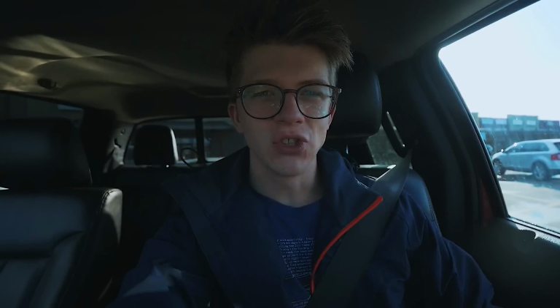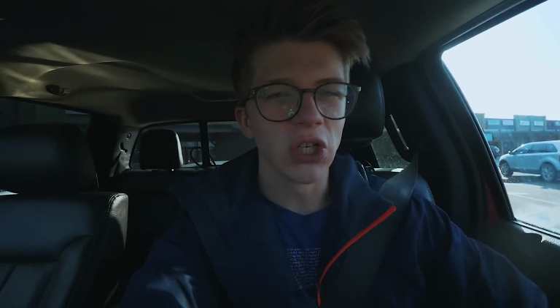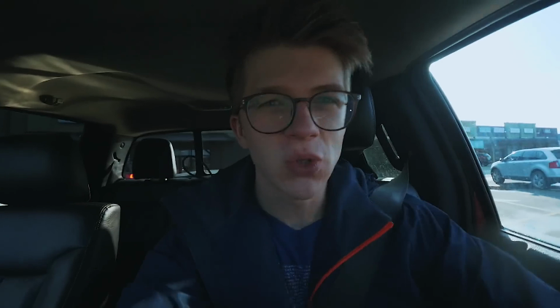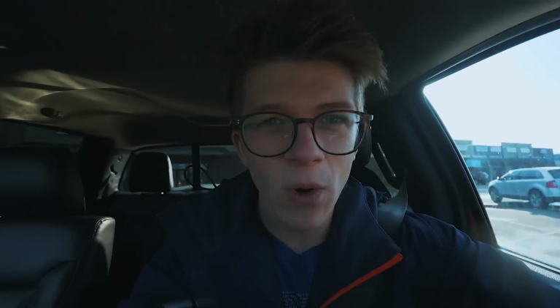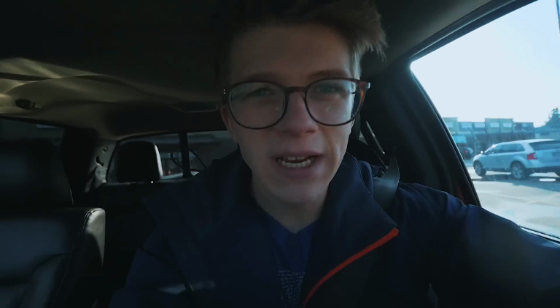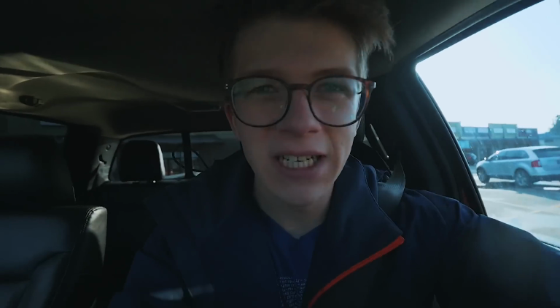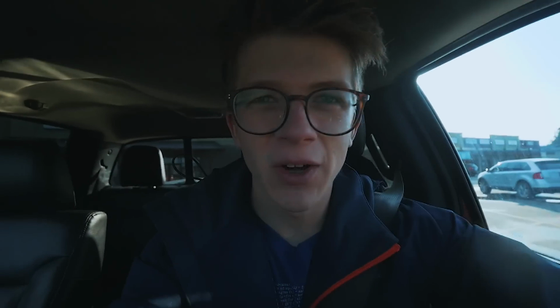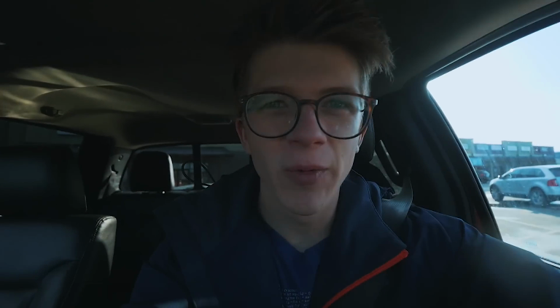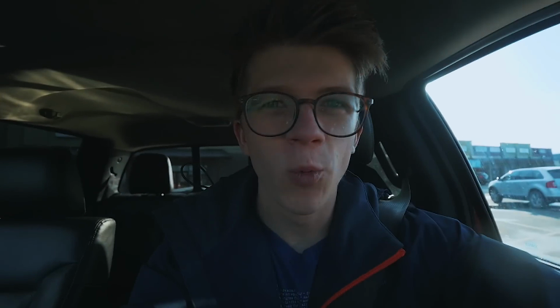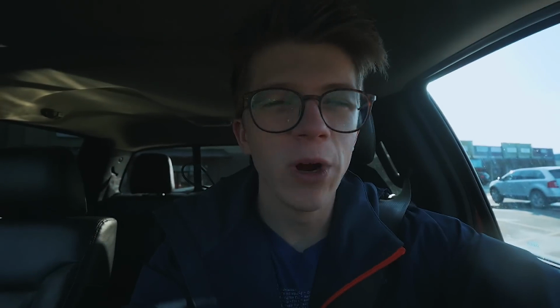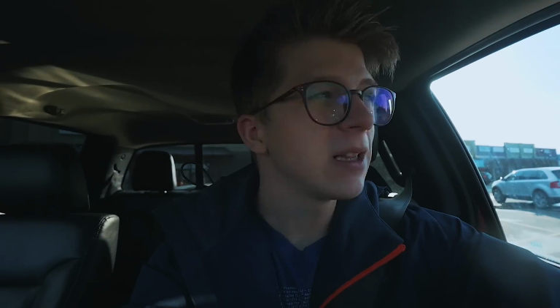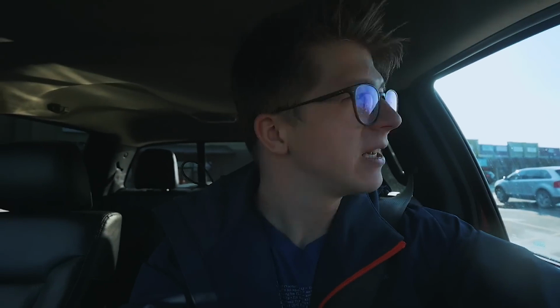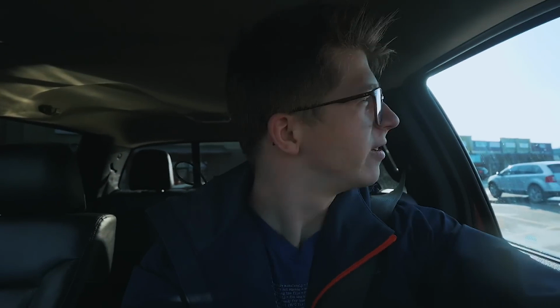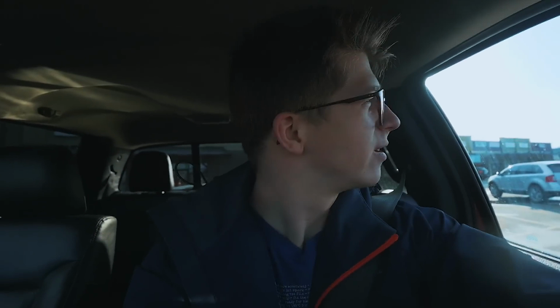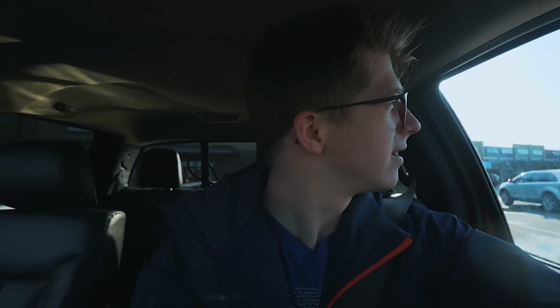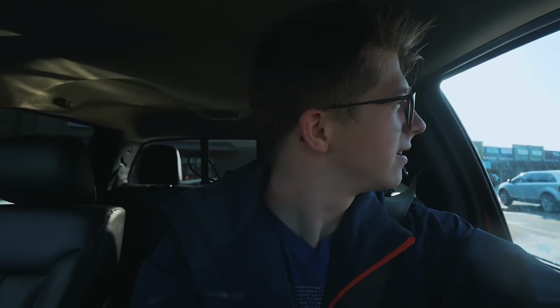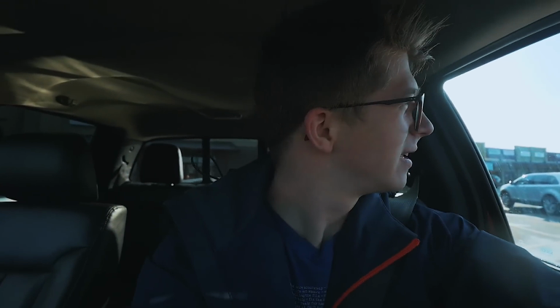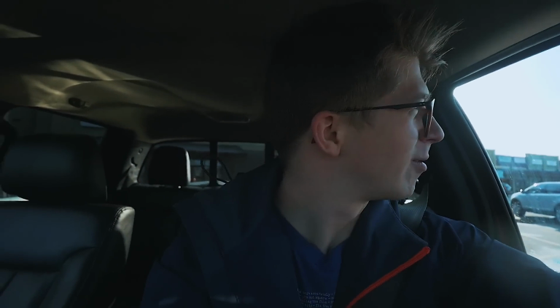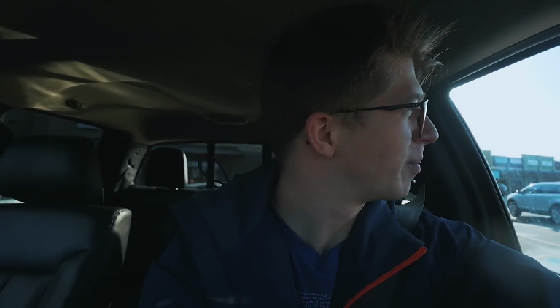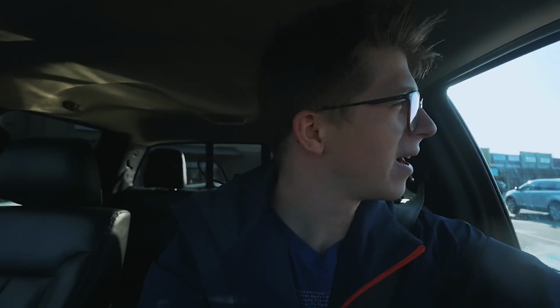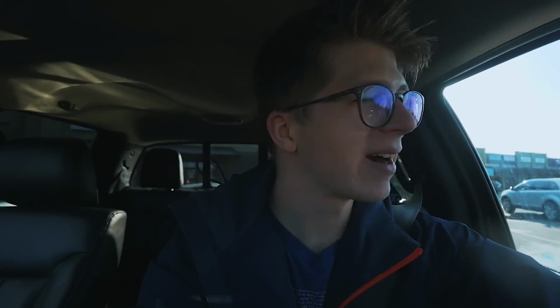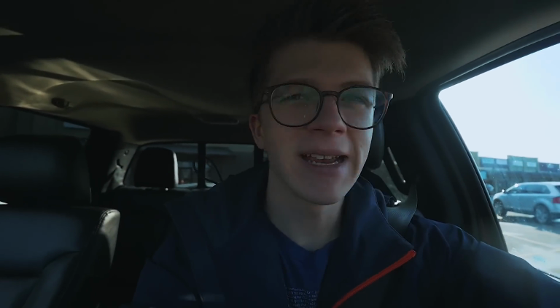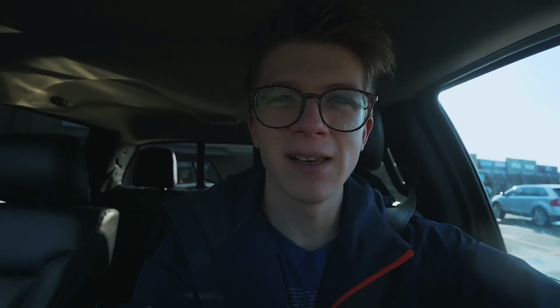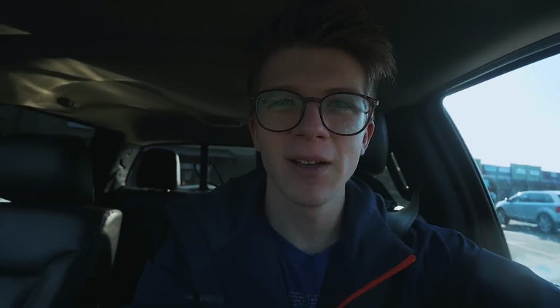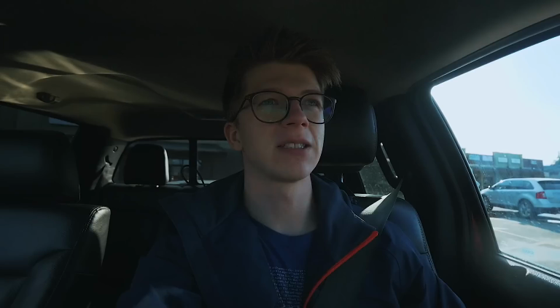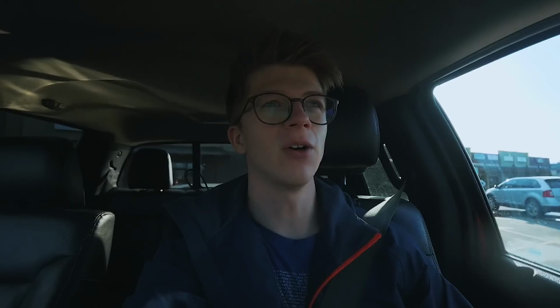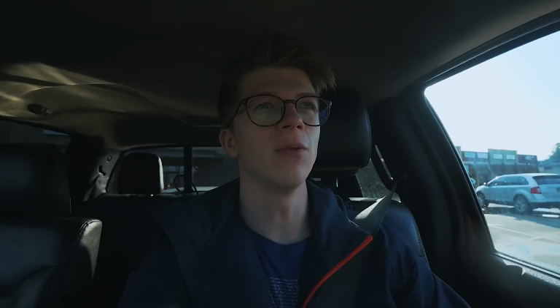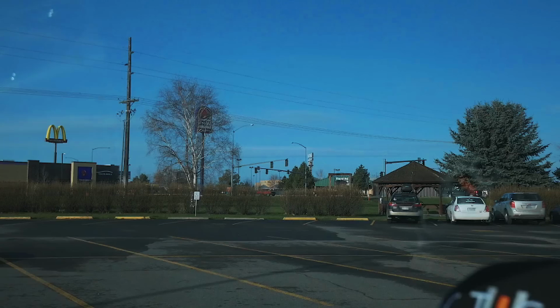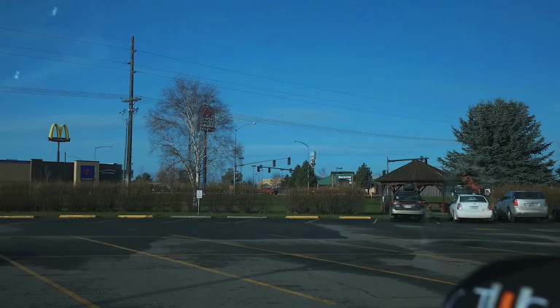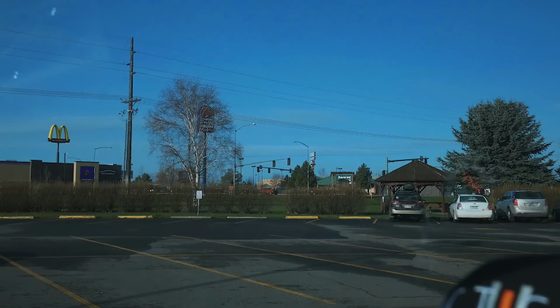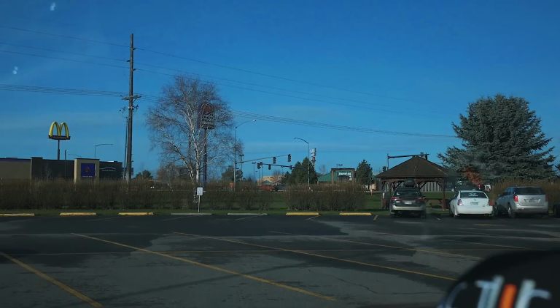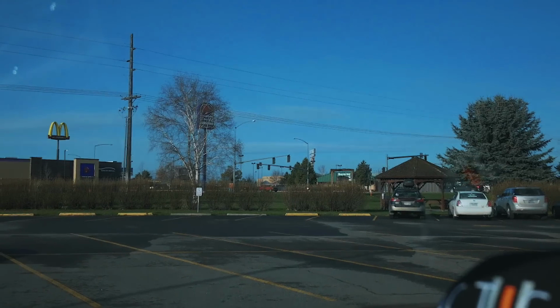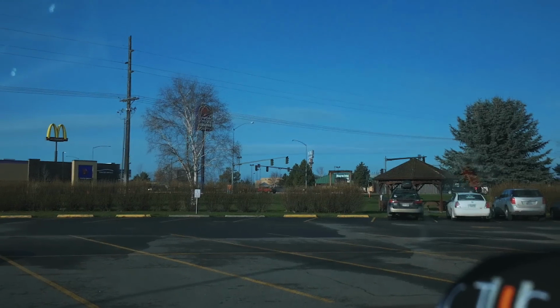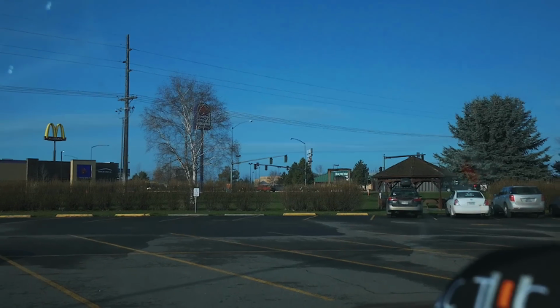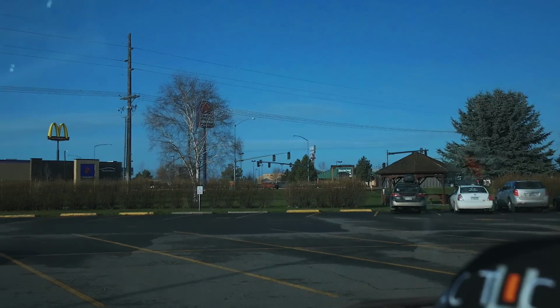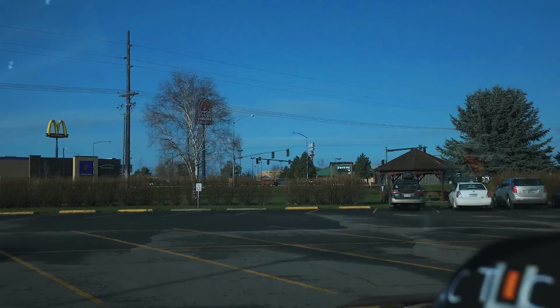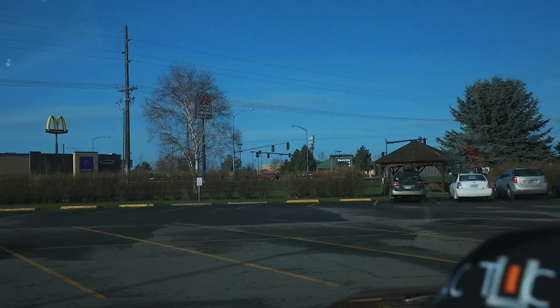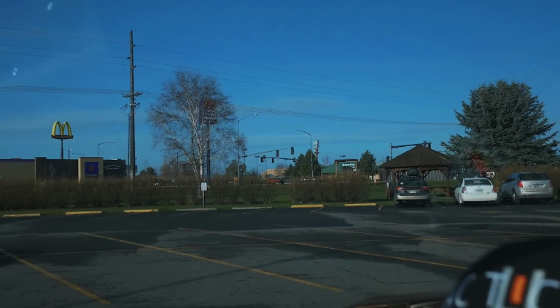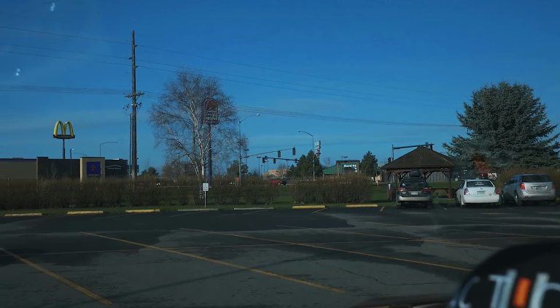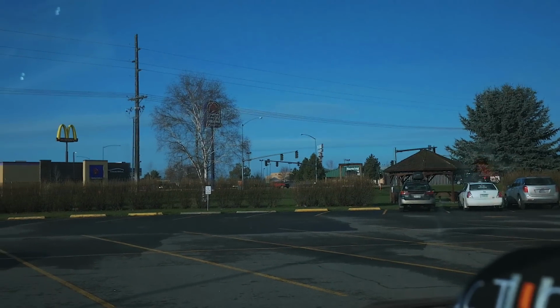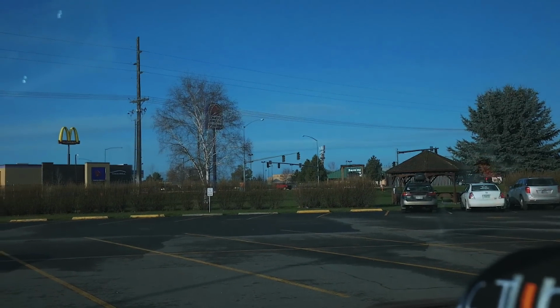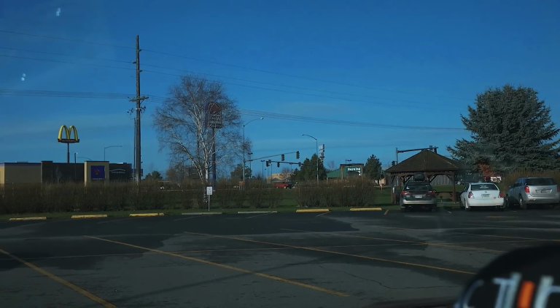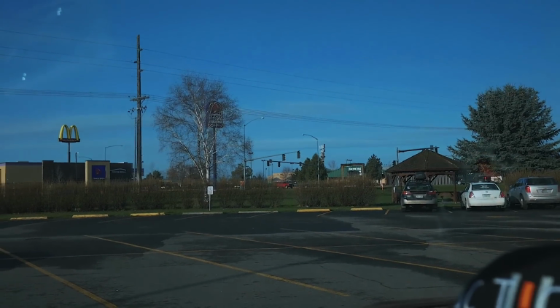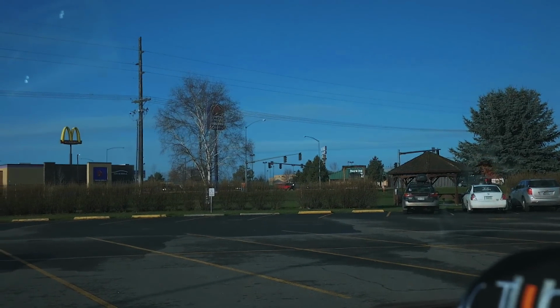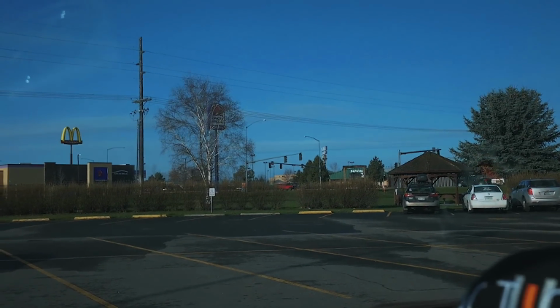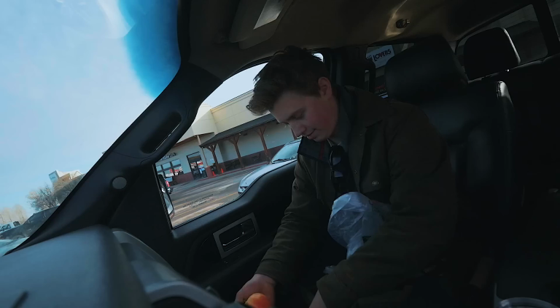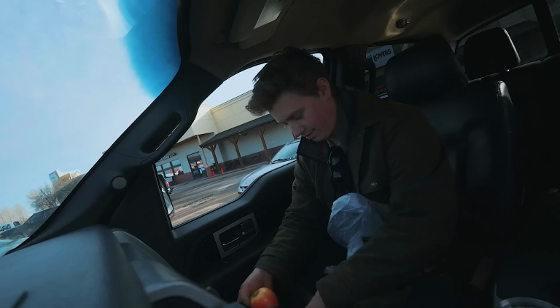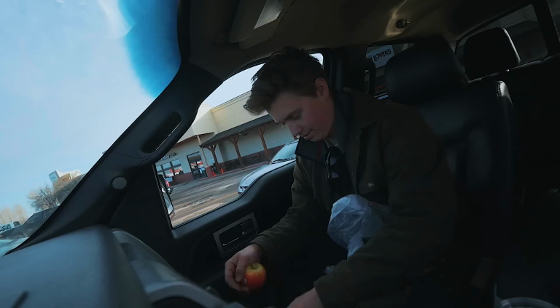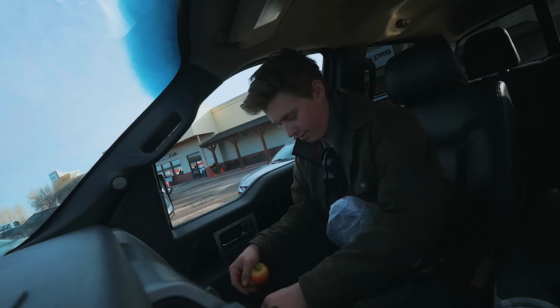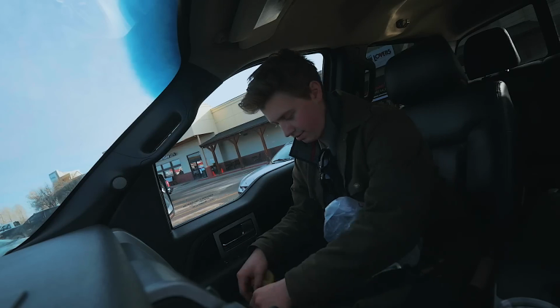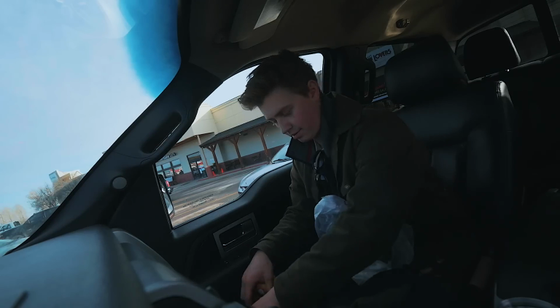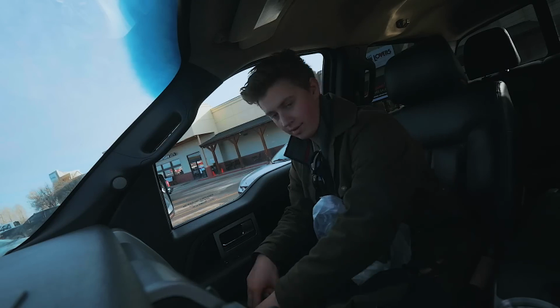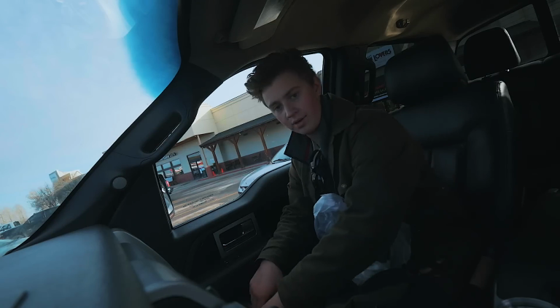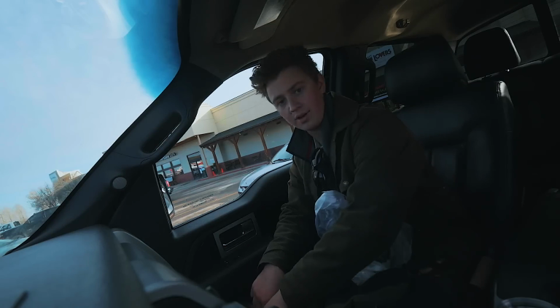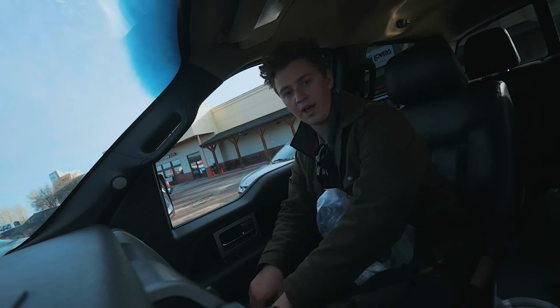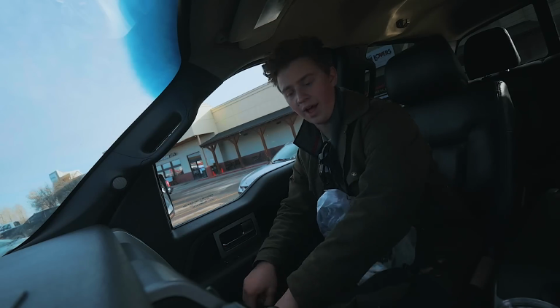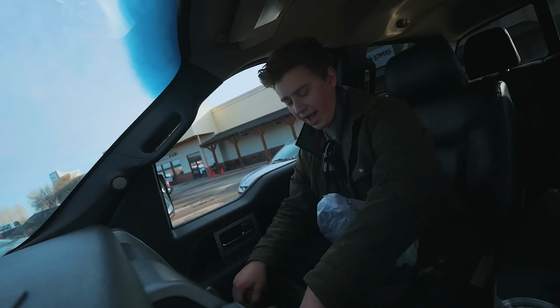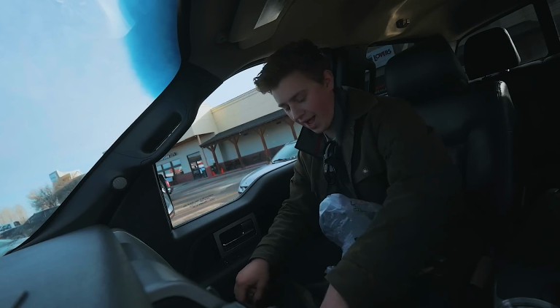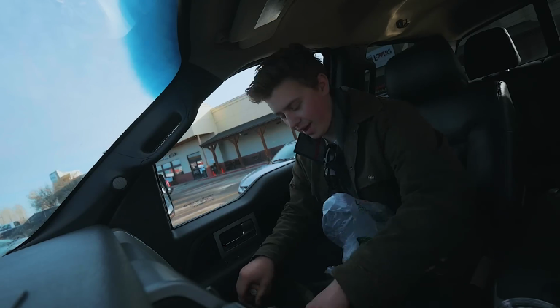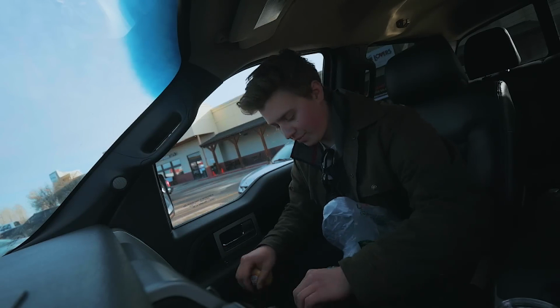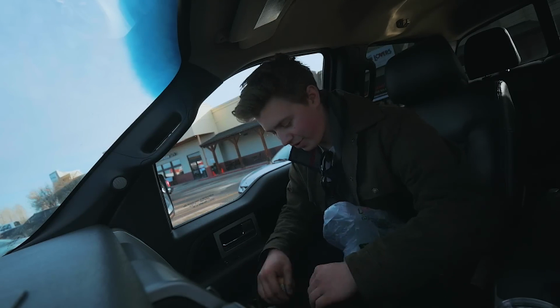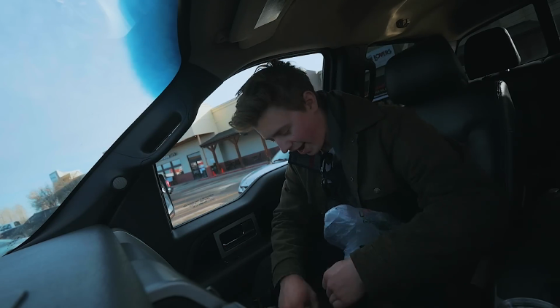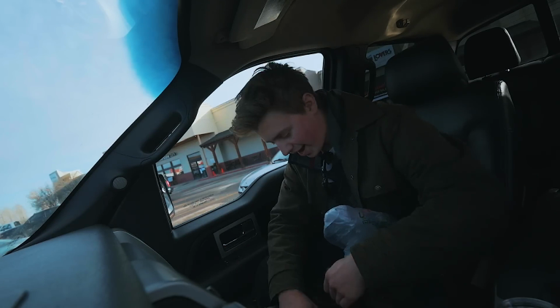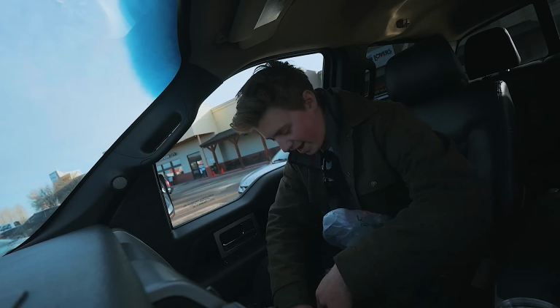Just waiting on Will here in a parking lot. I think I see his red Jeep just over there. All right, you ready, Will? I'm ready.